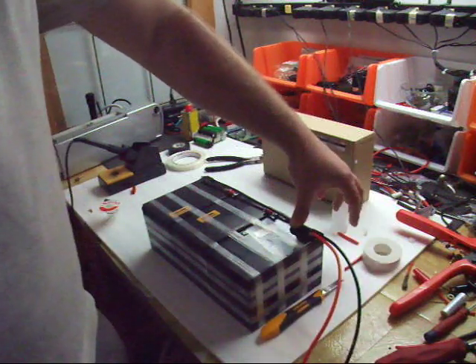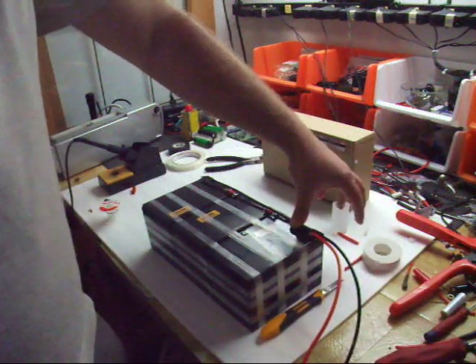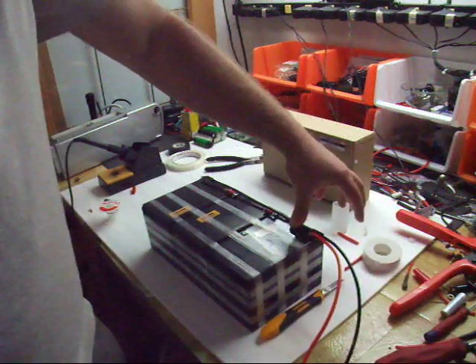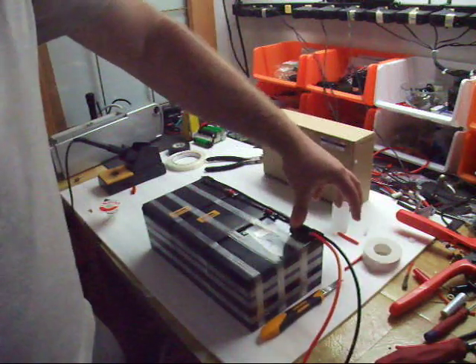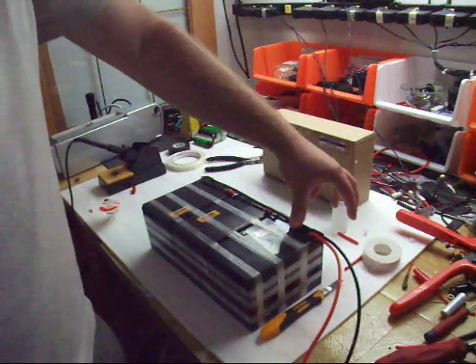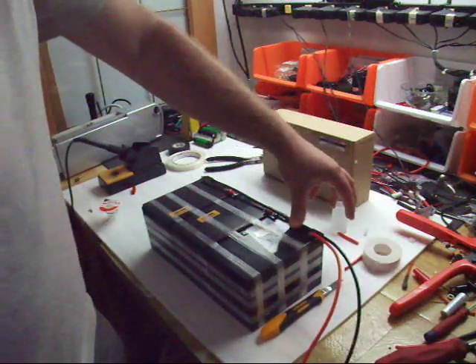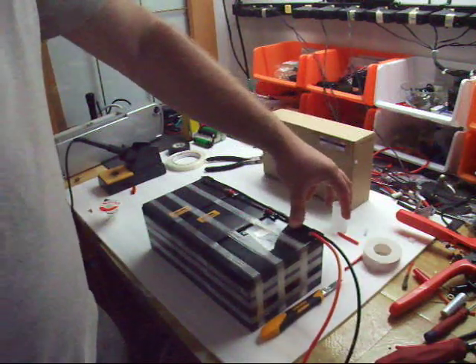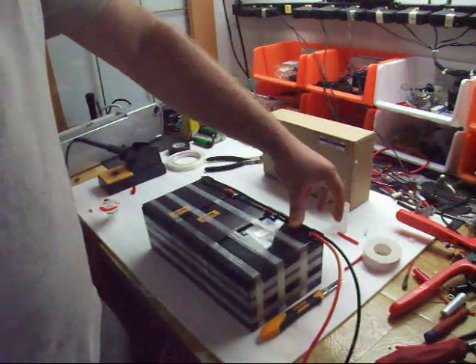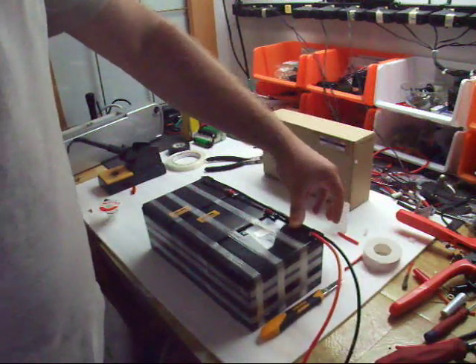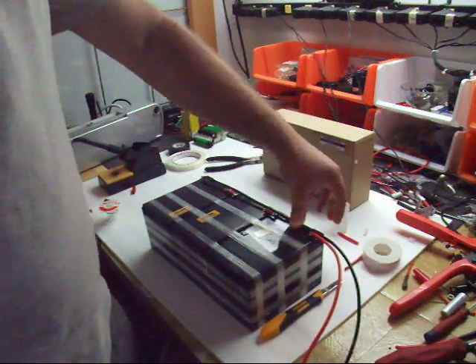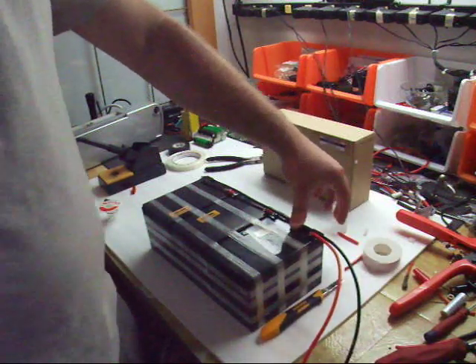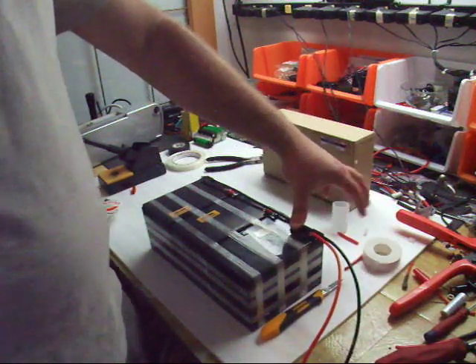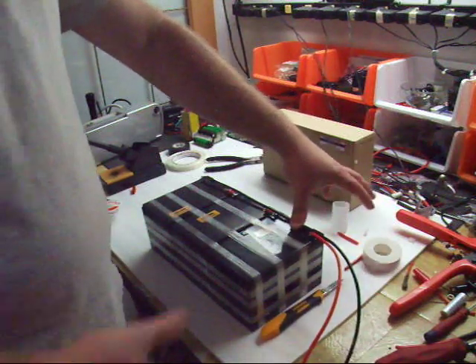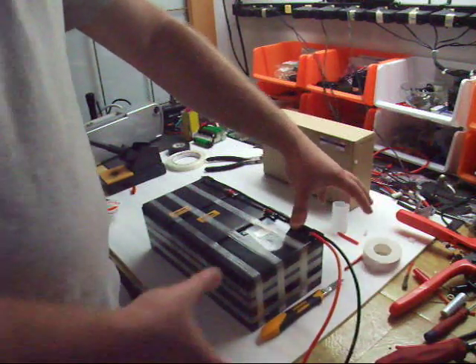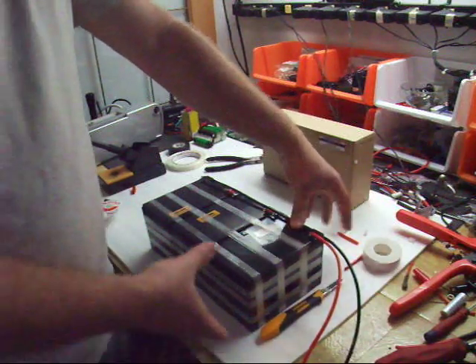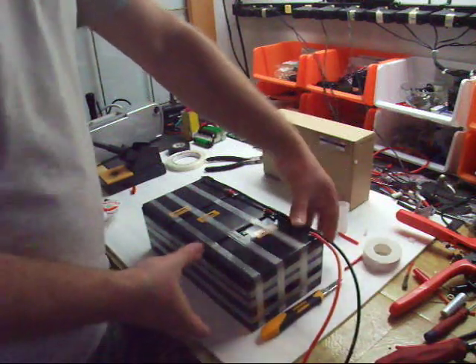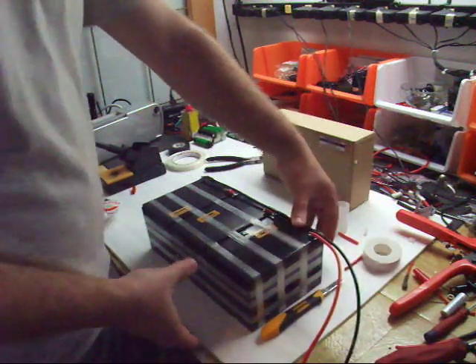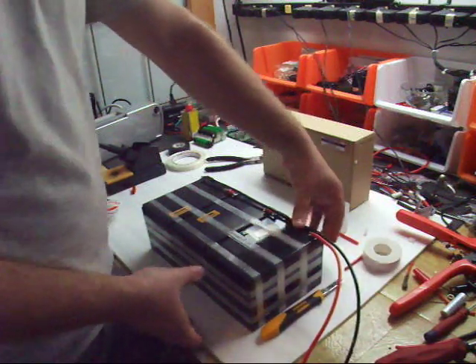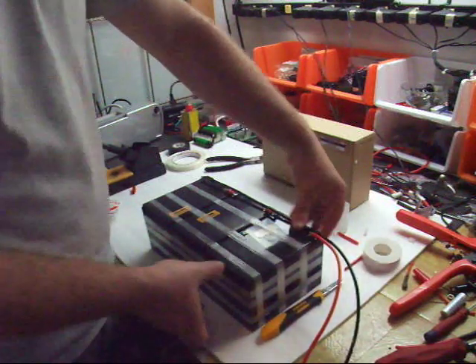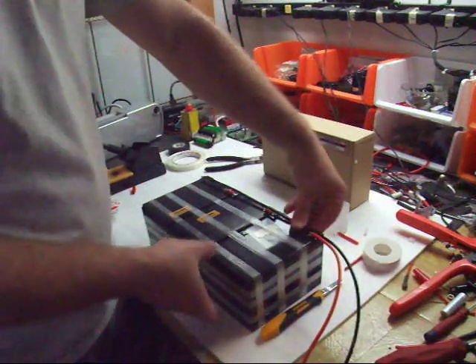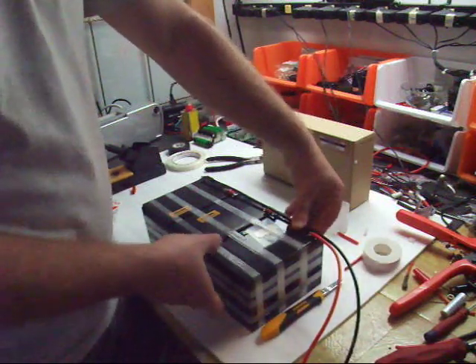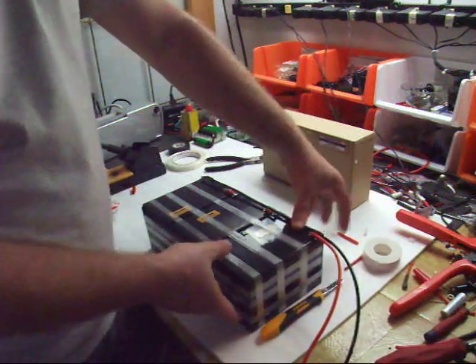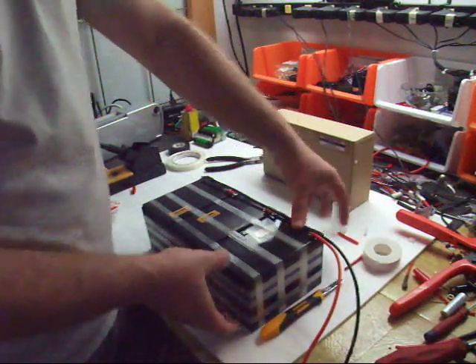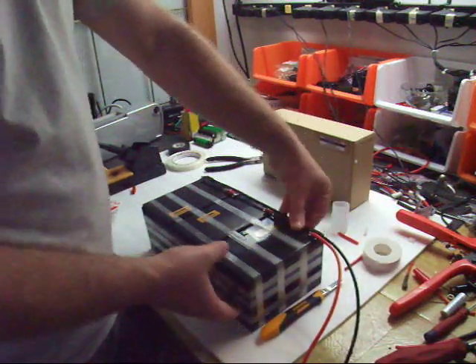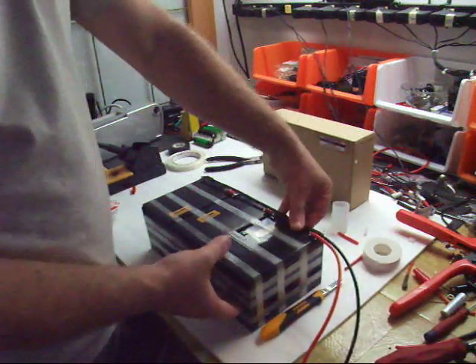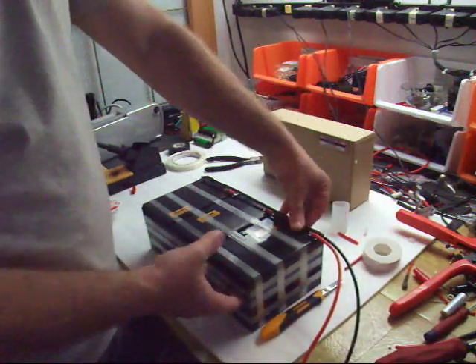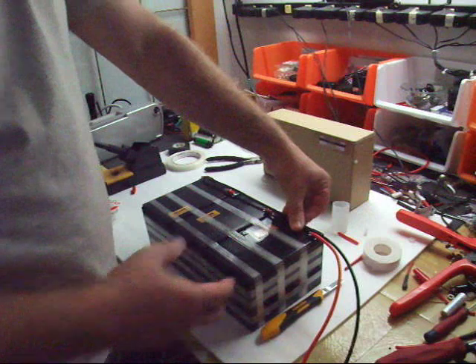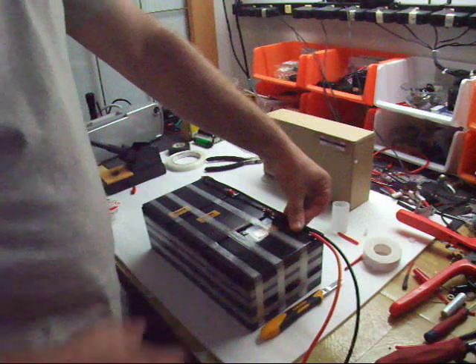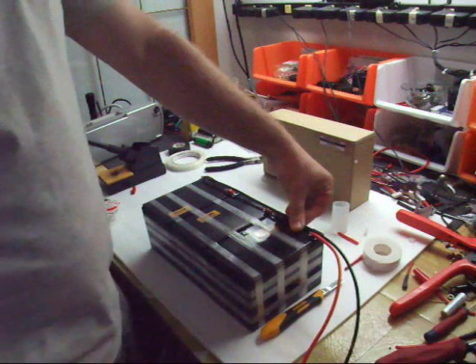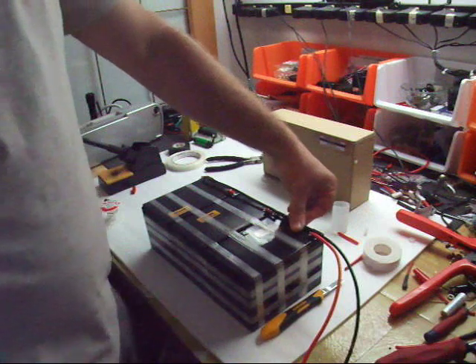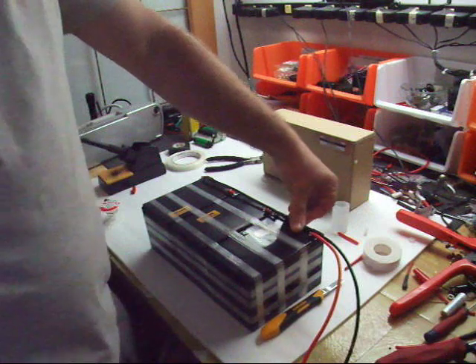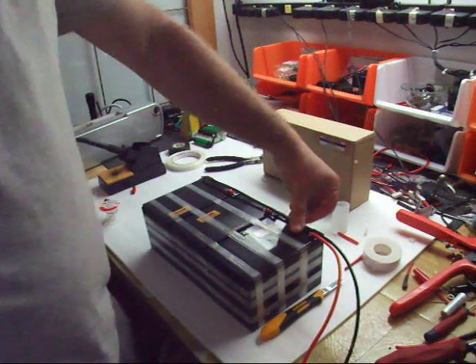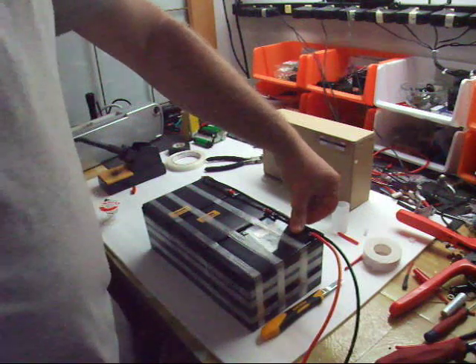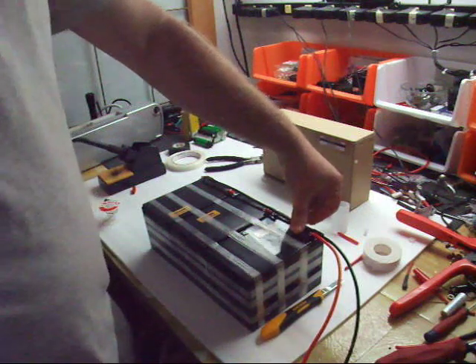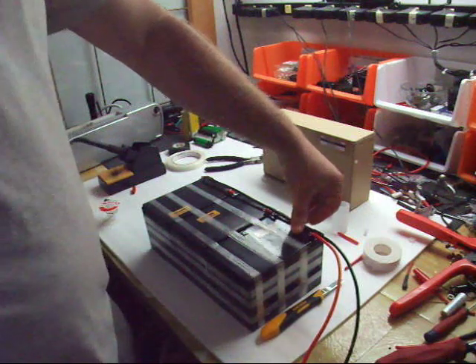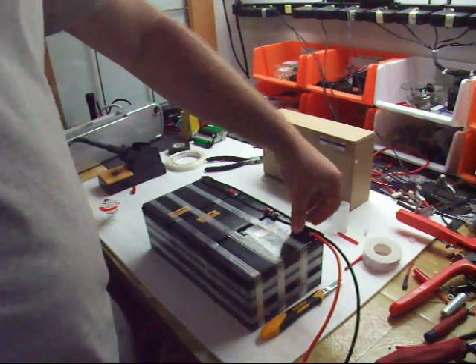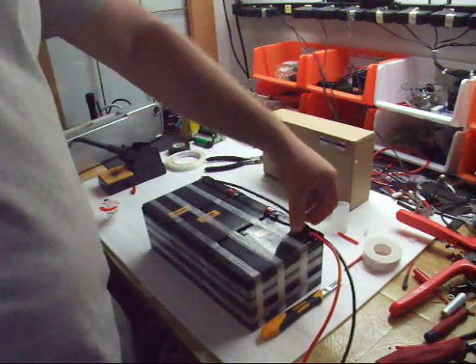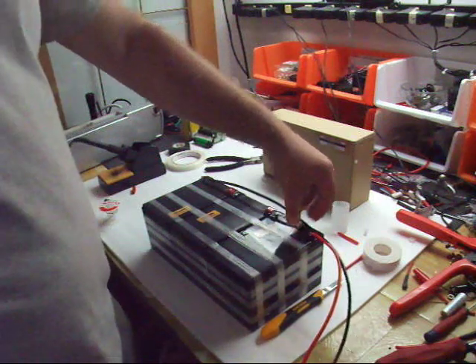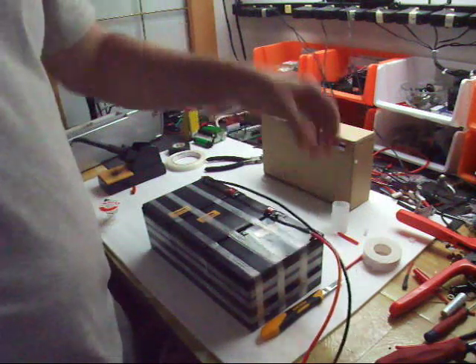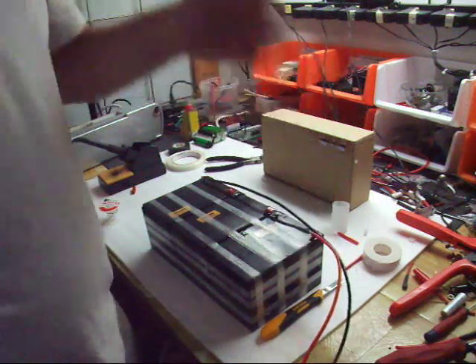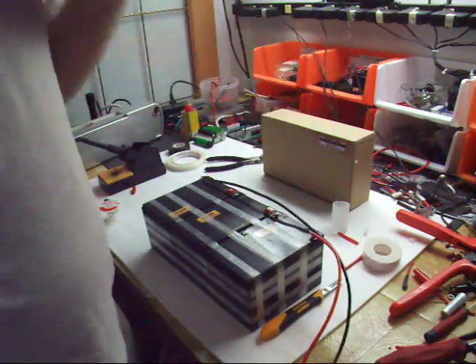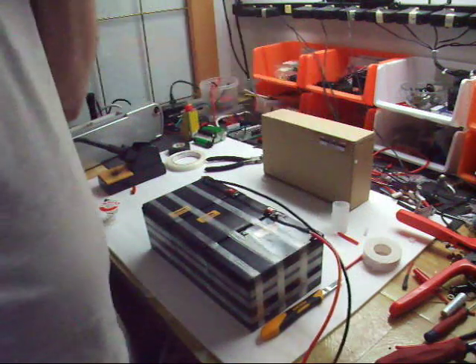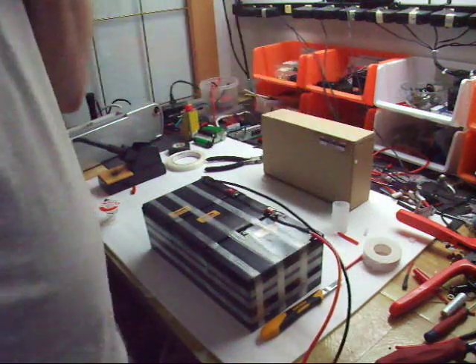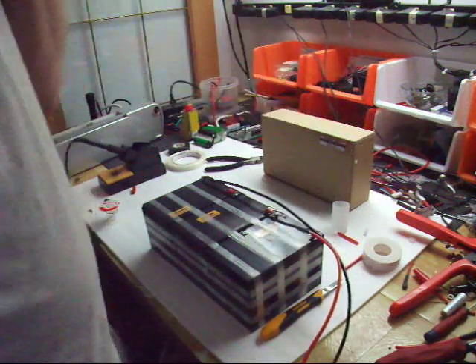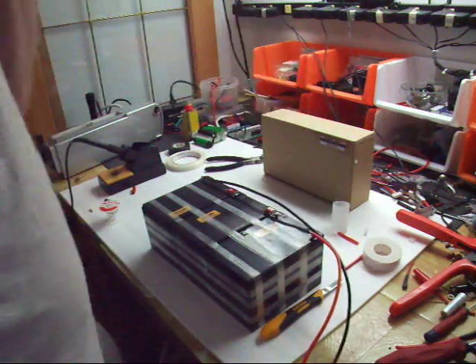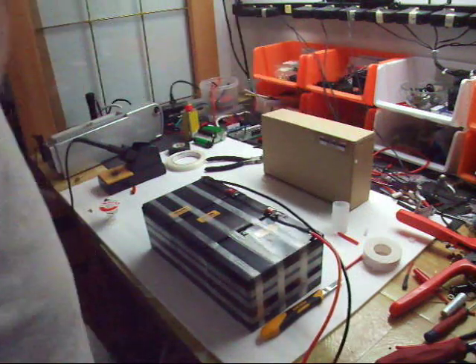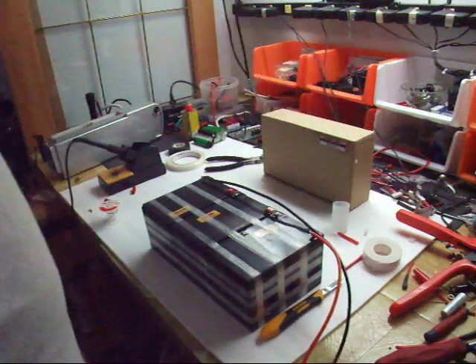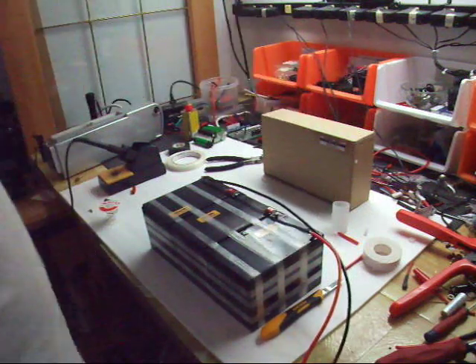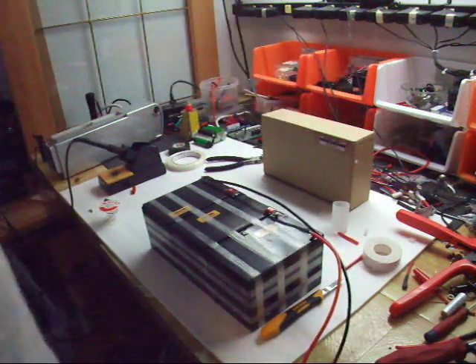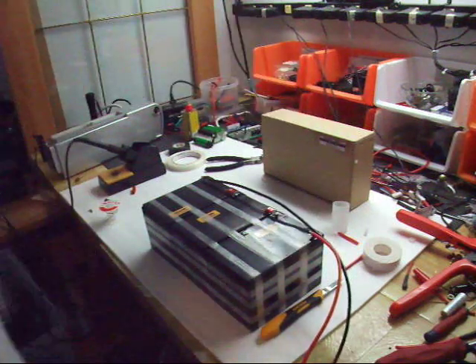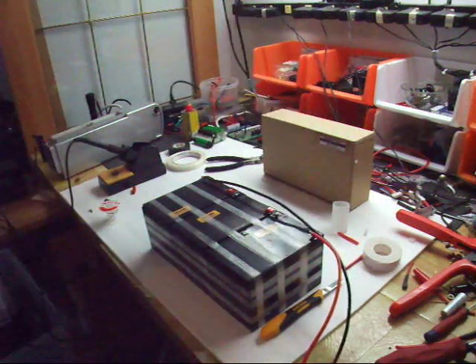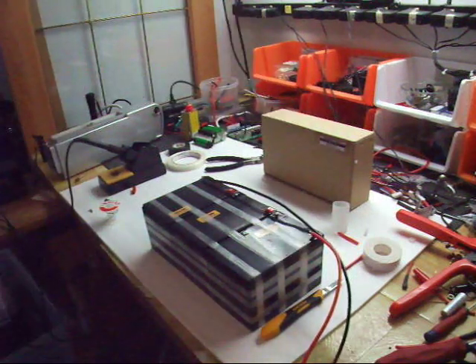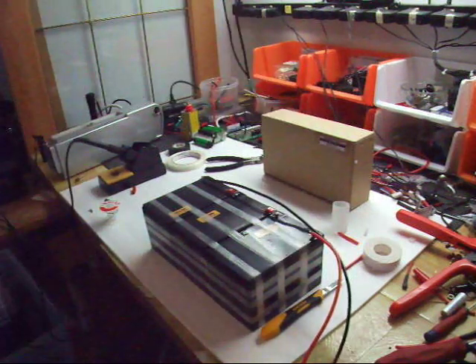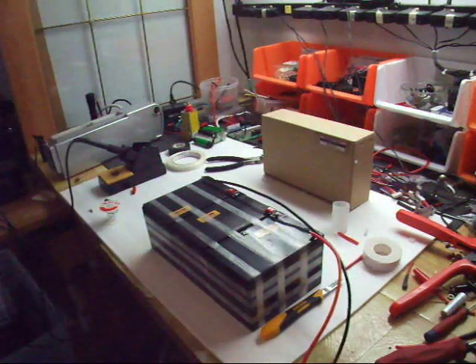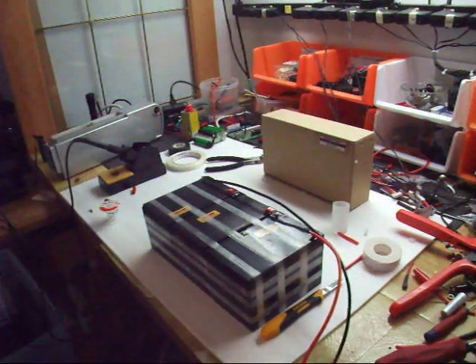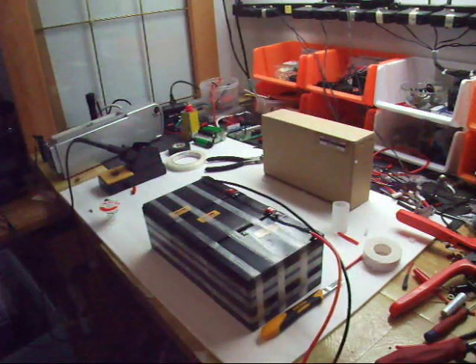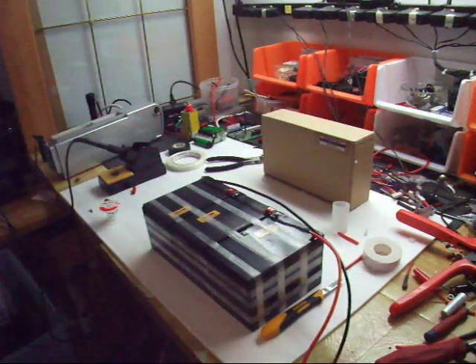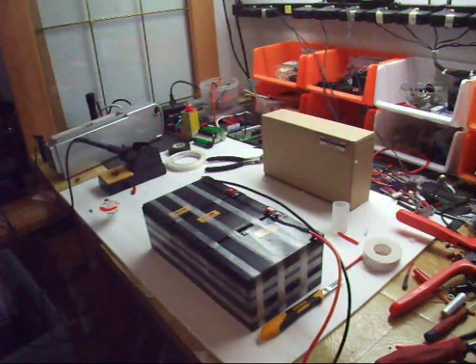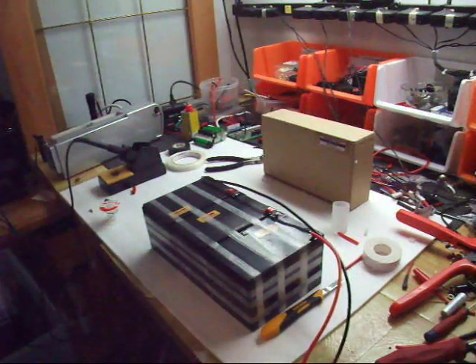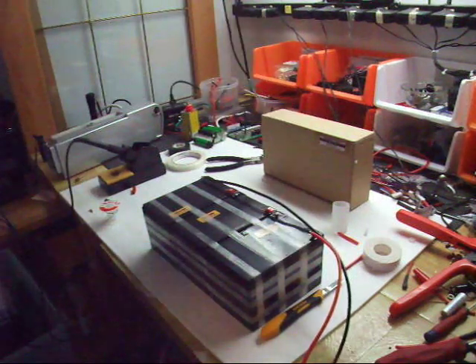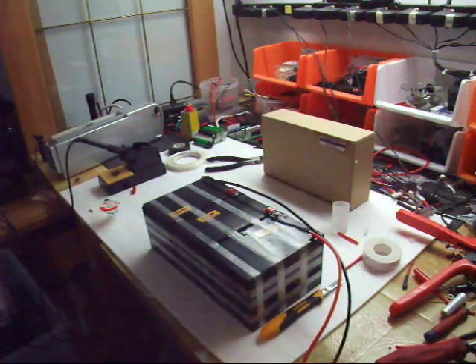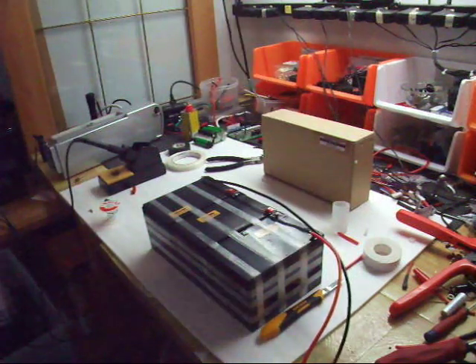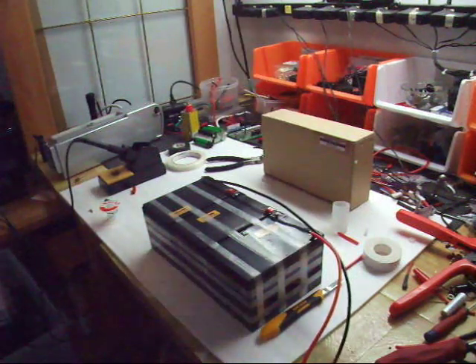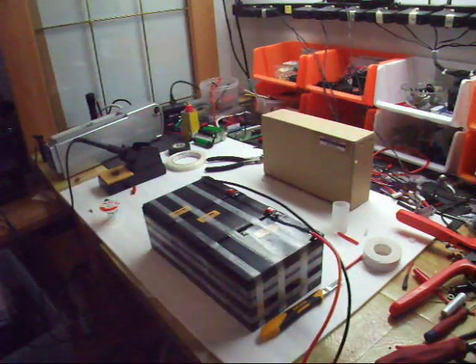I'll bend some black PVC plastic, cover the batteries, give them some protection, and we'll call it a battery pack.